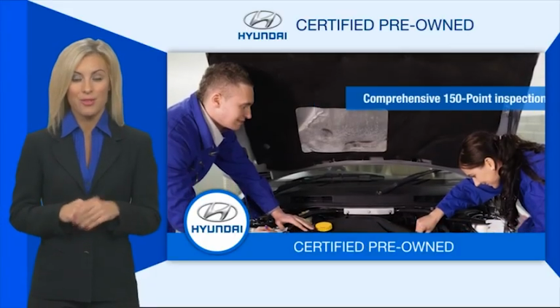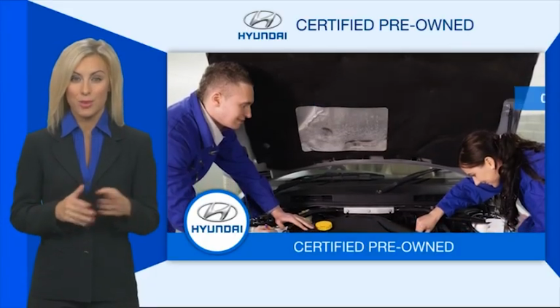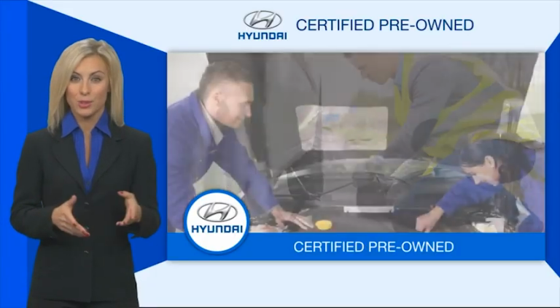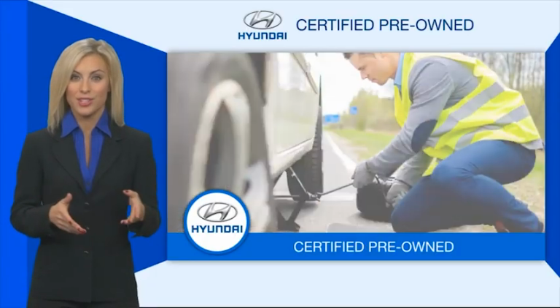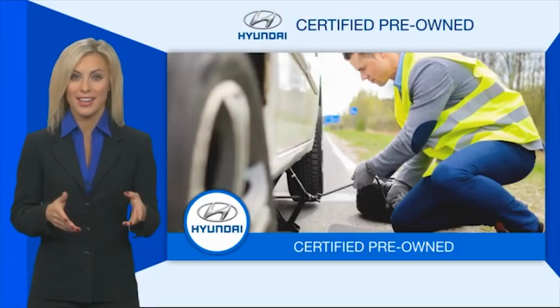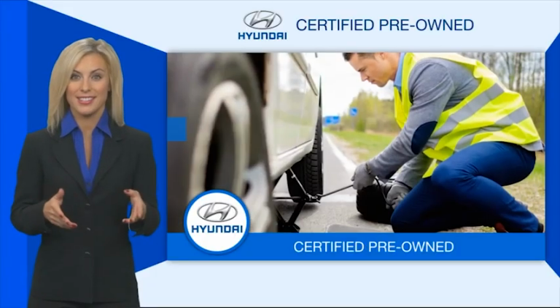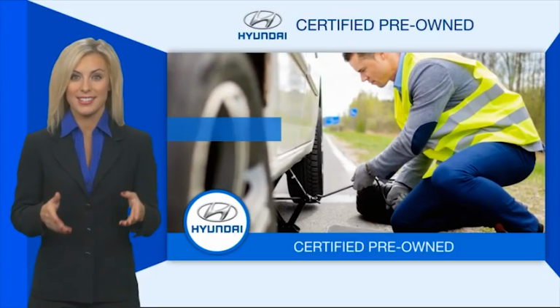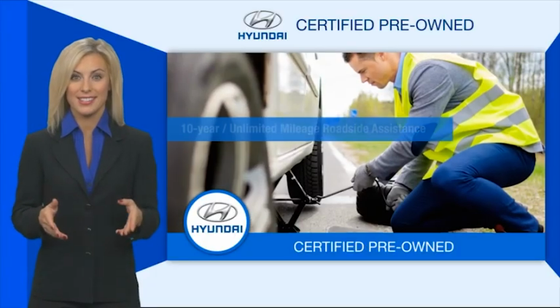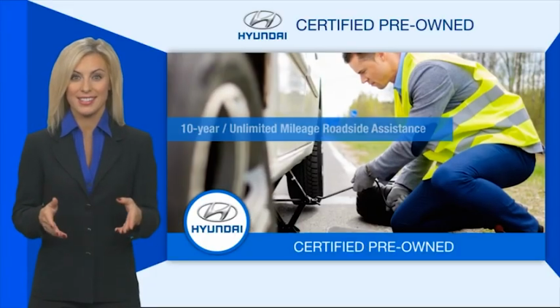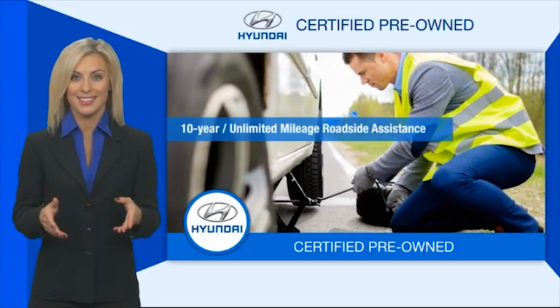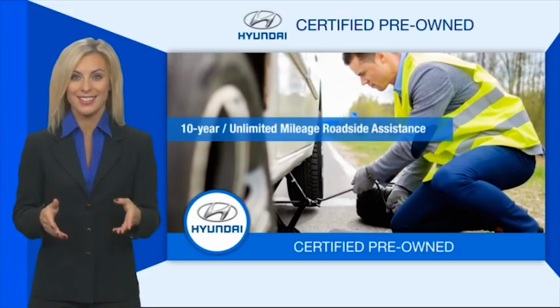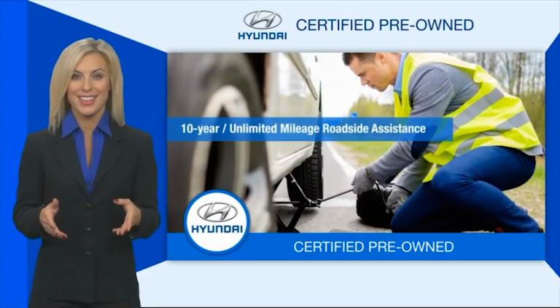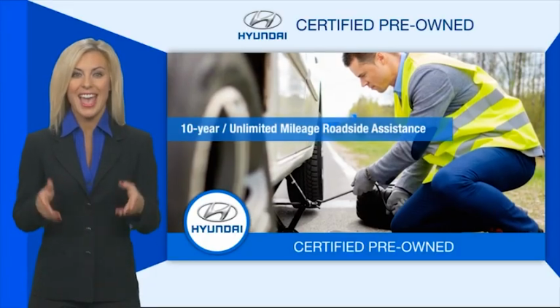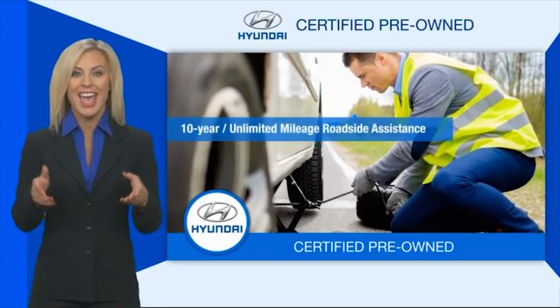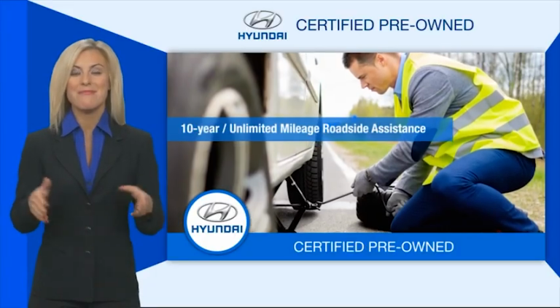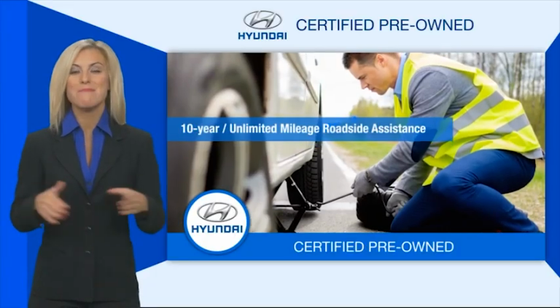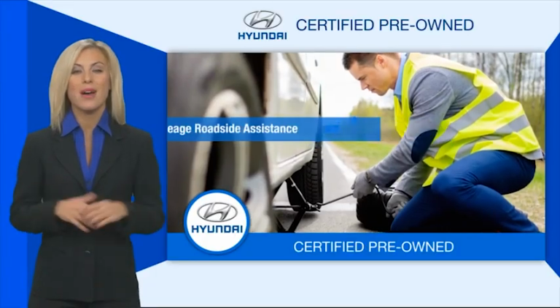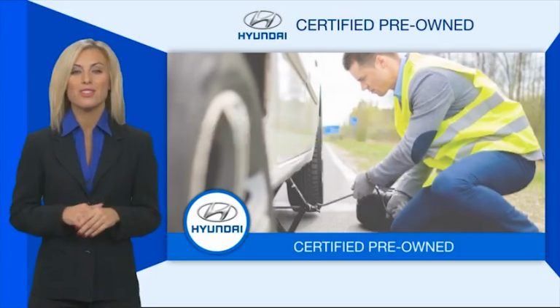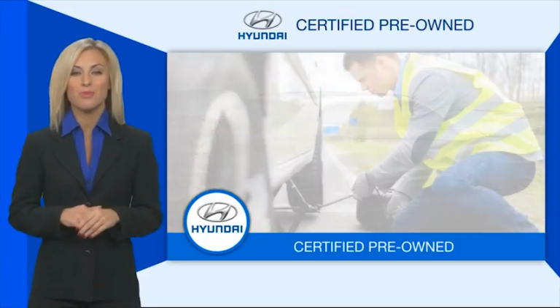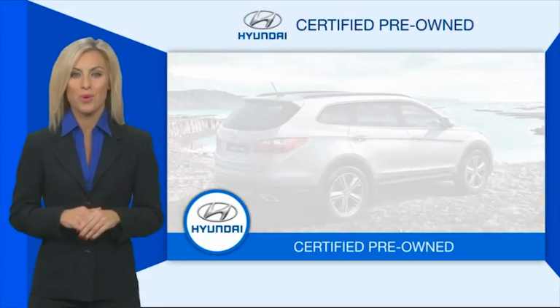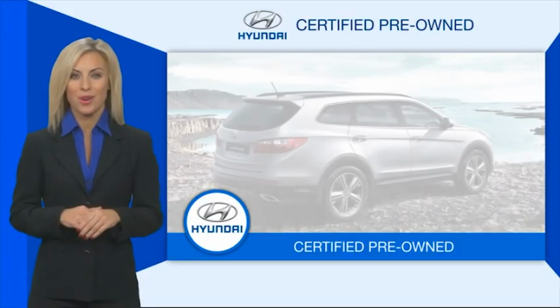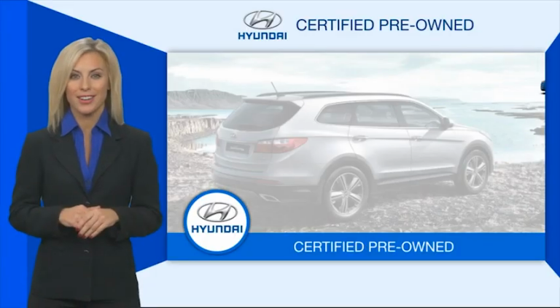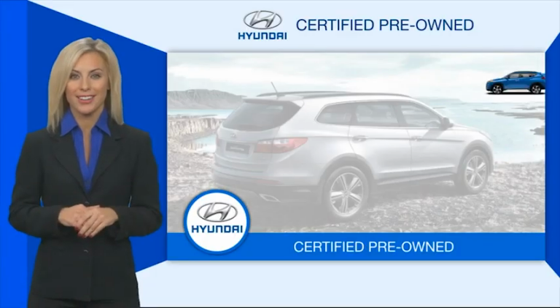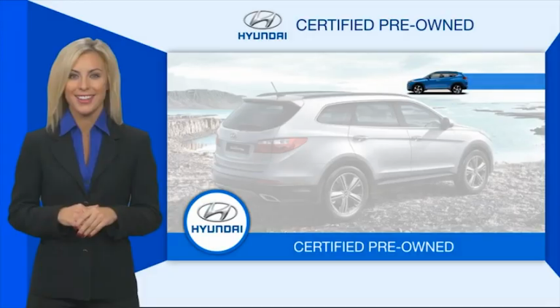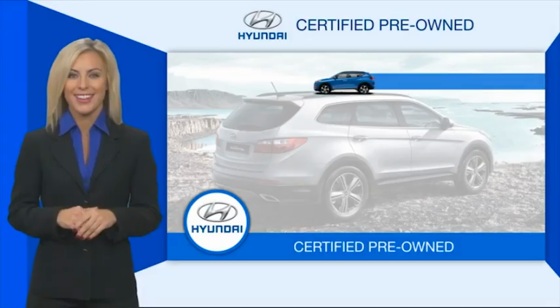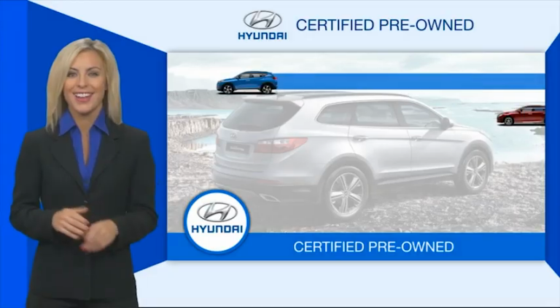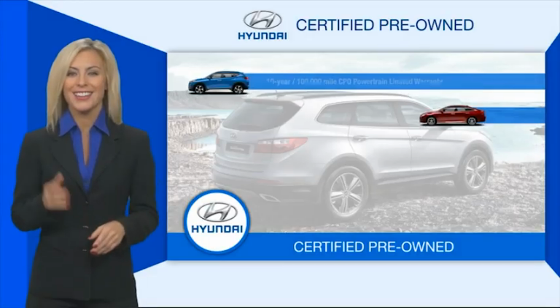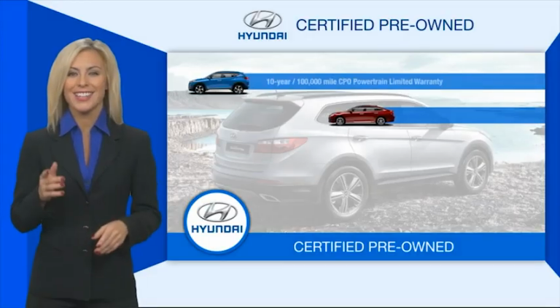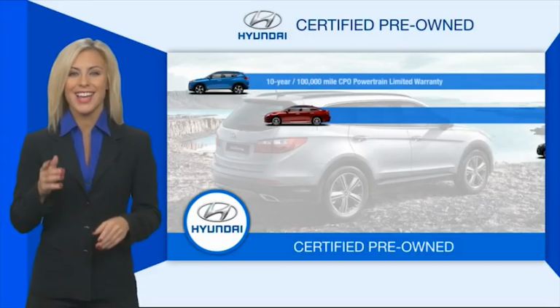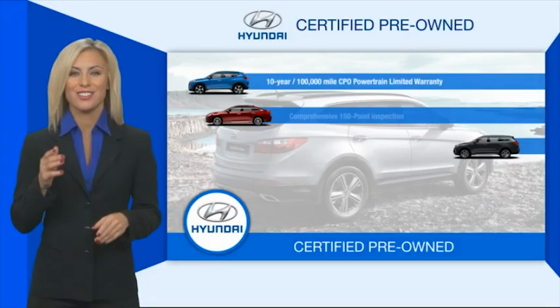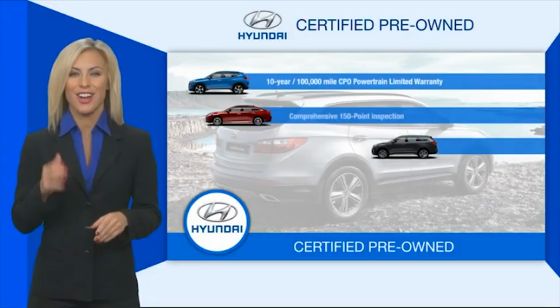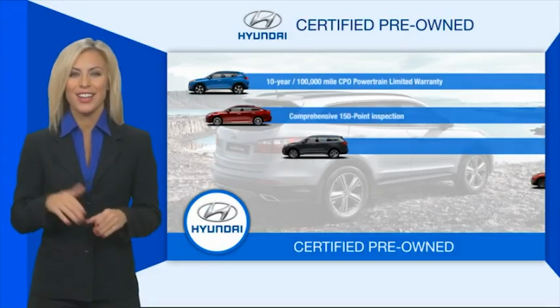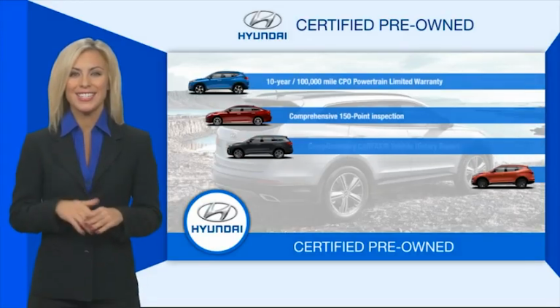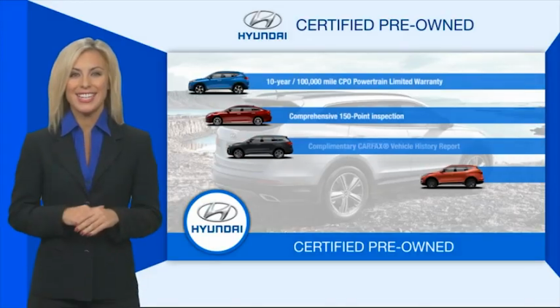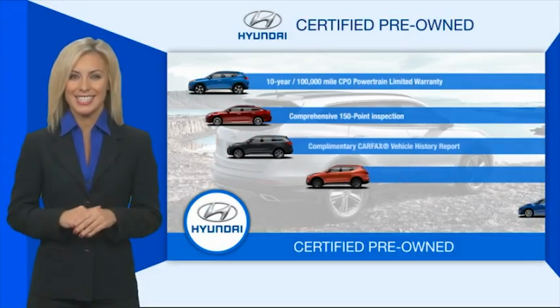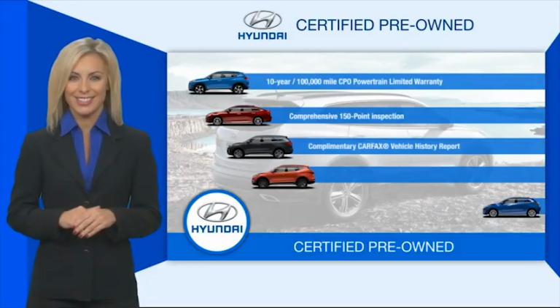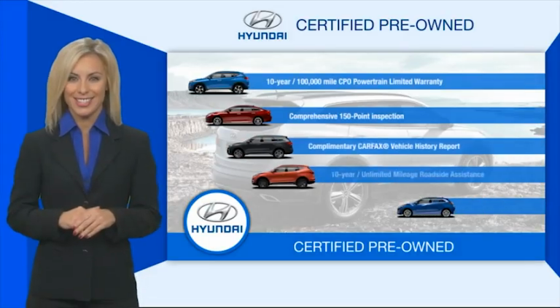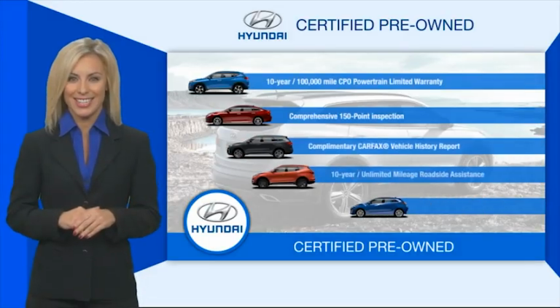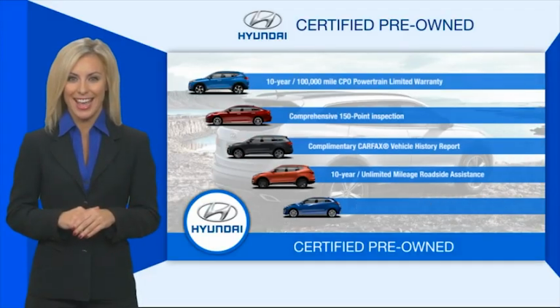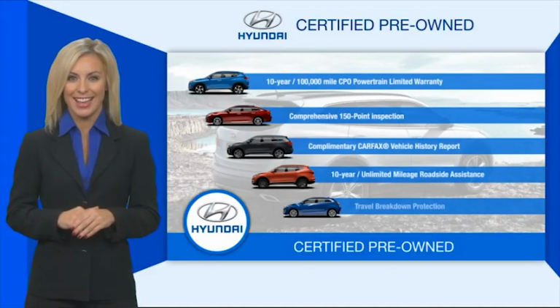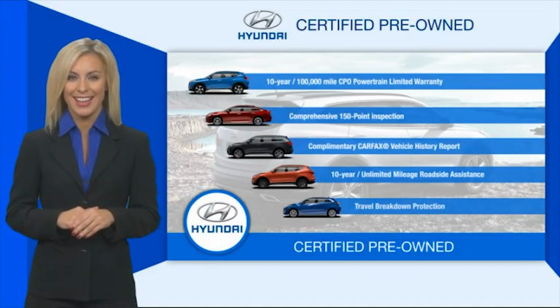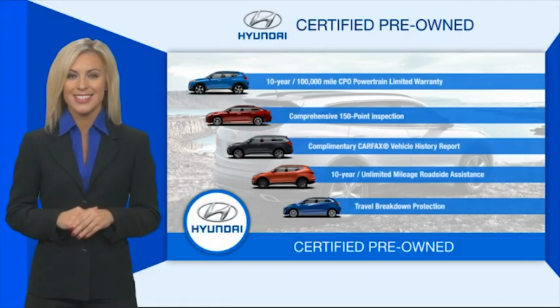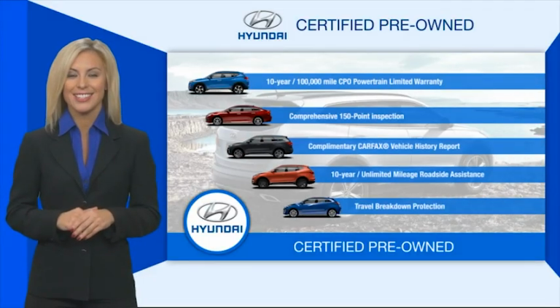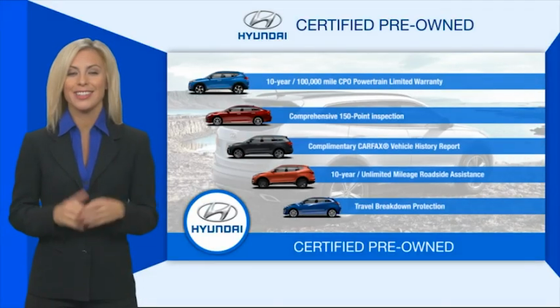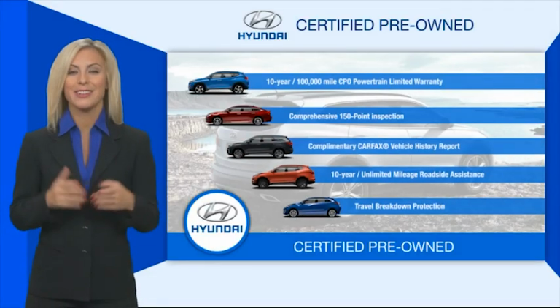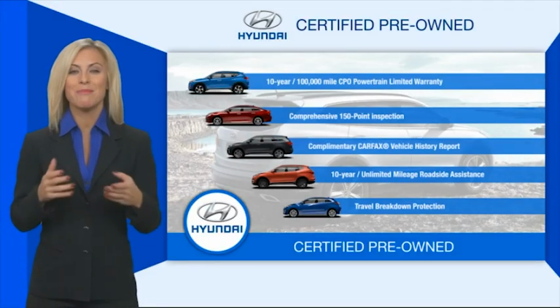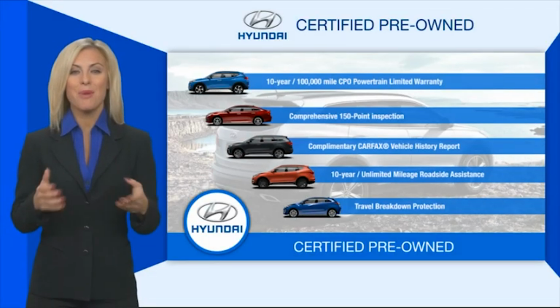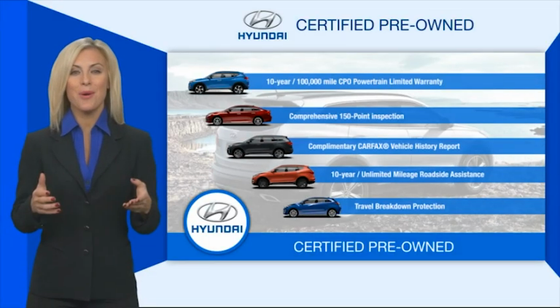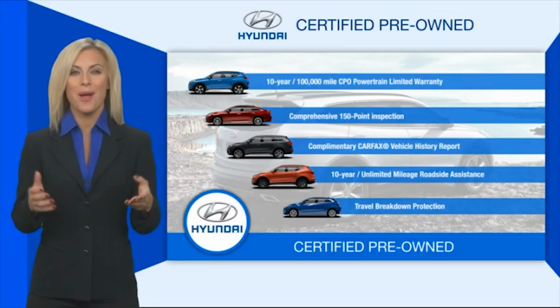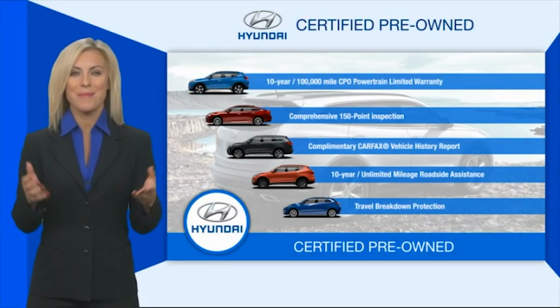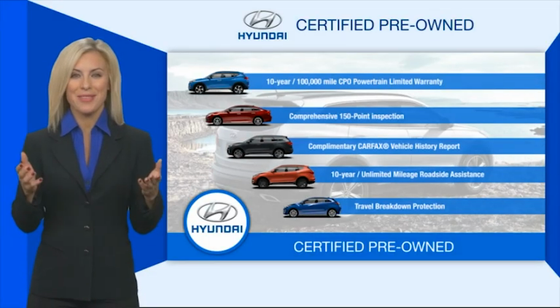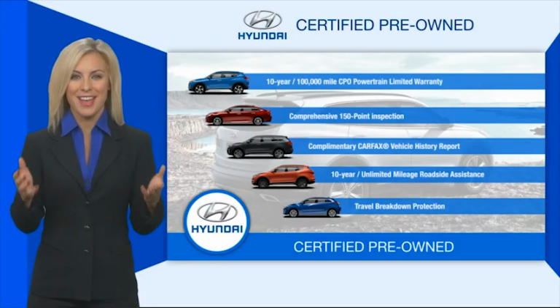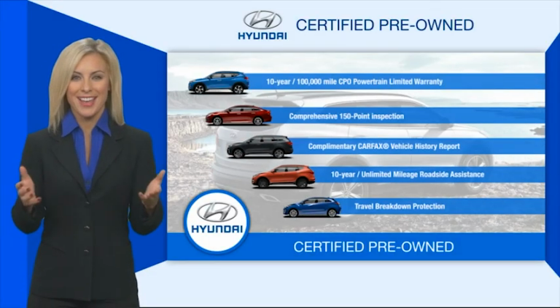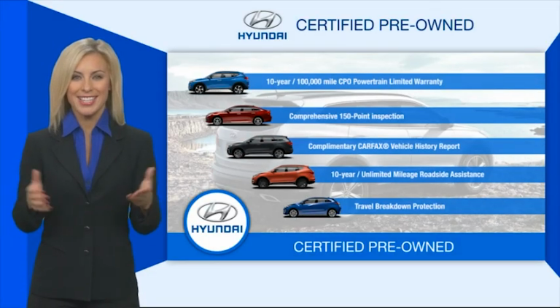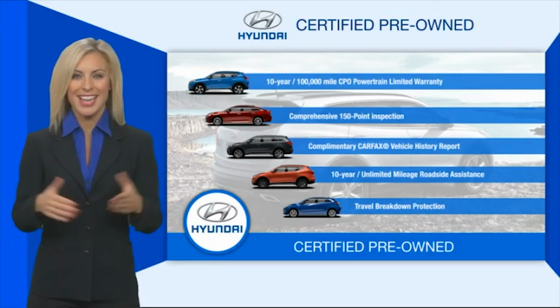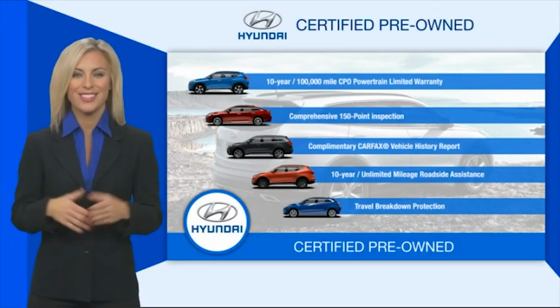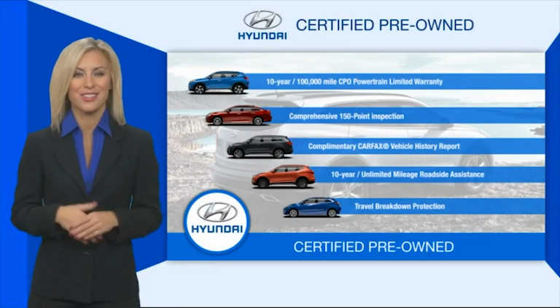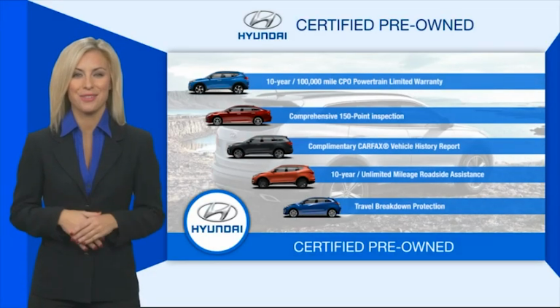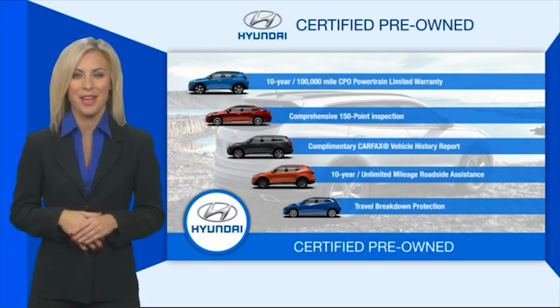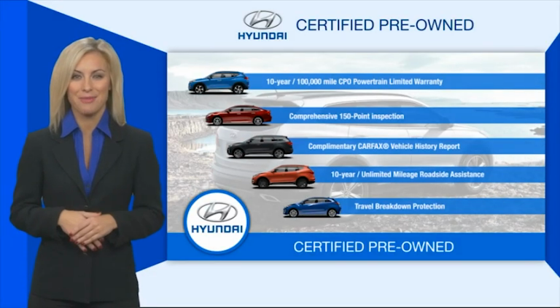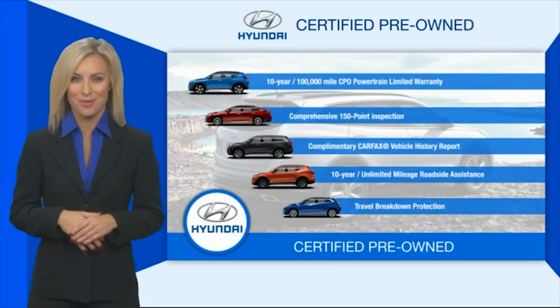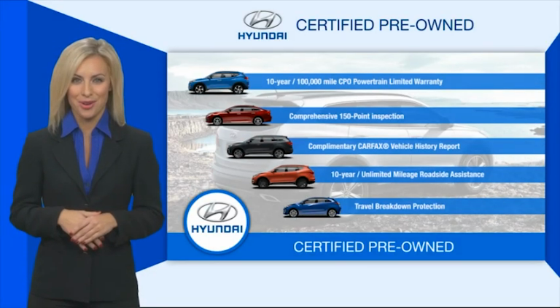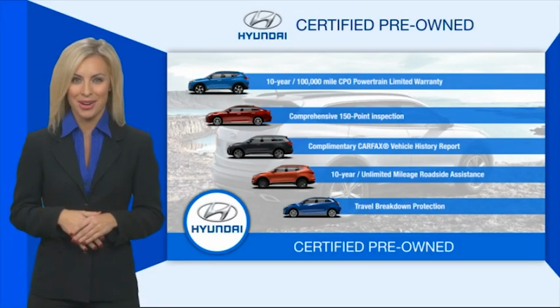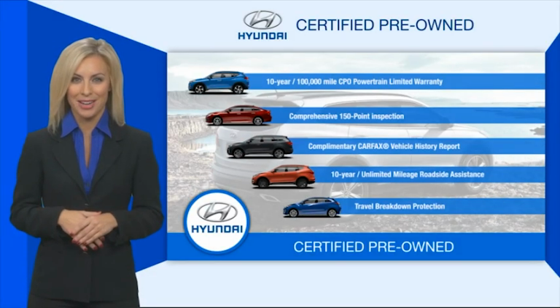Roadside assistance, and much more. Contact your Hyundai dealer today to learn more about the Hyundai certified program.